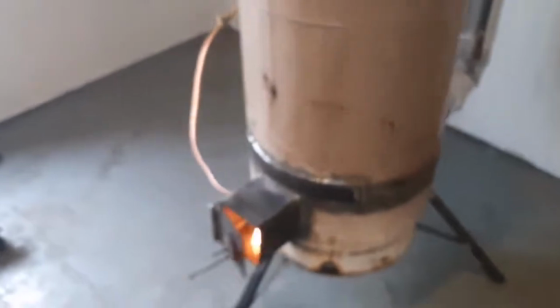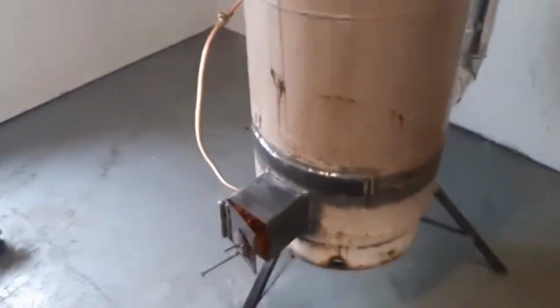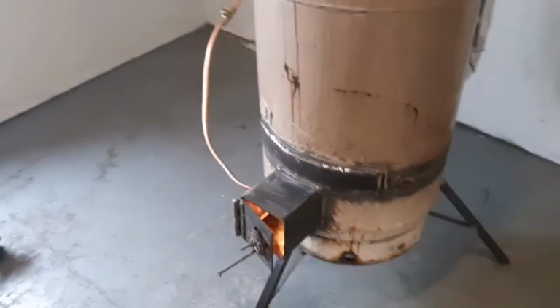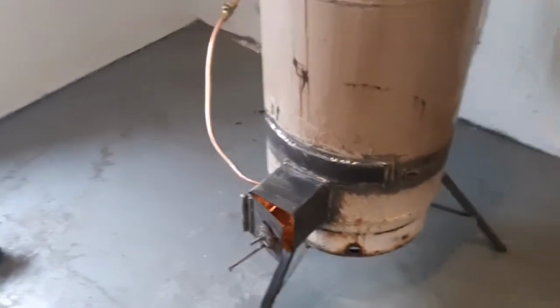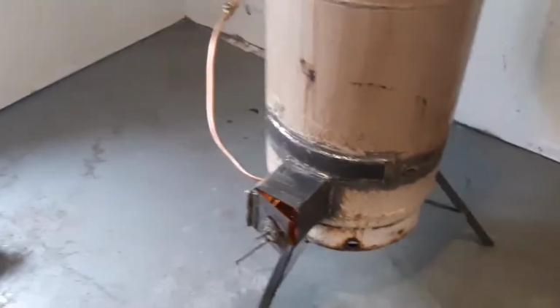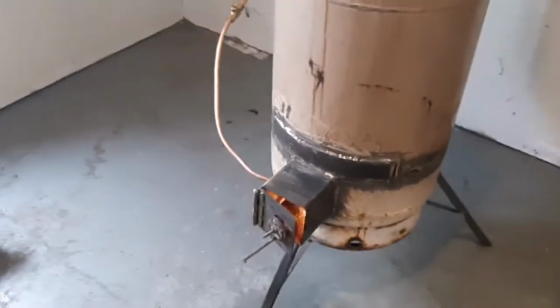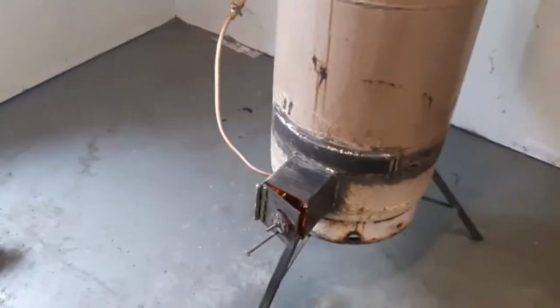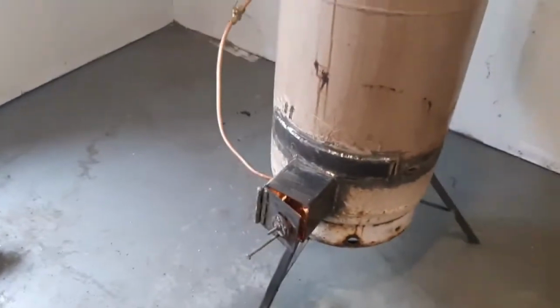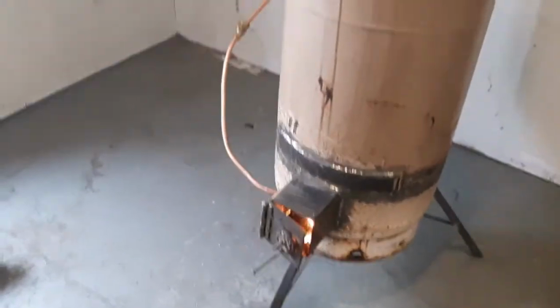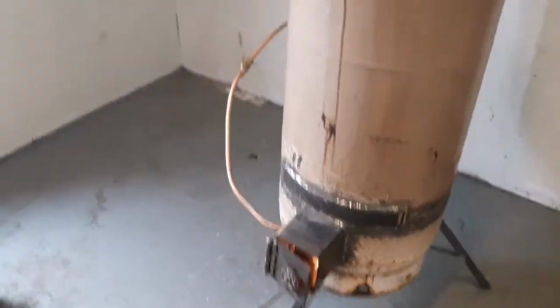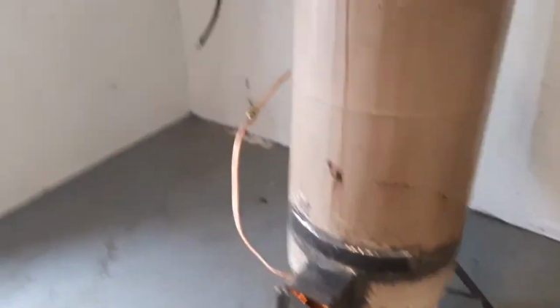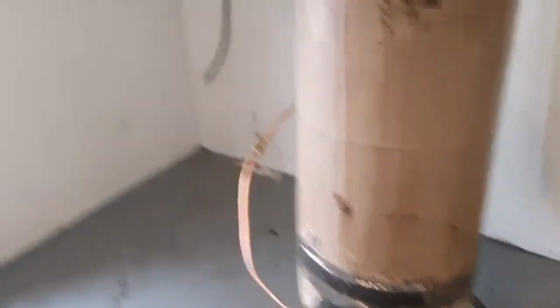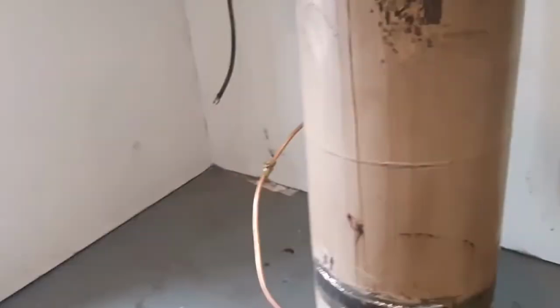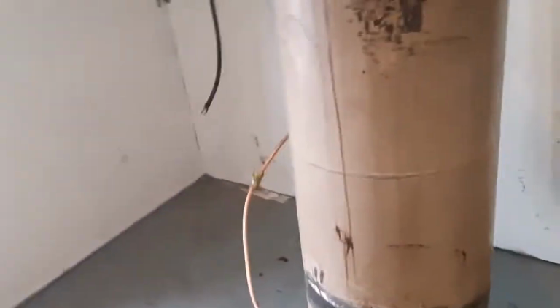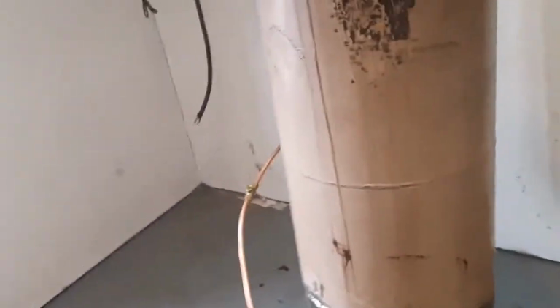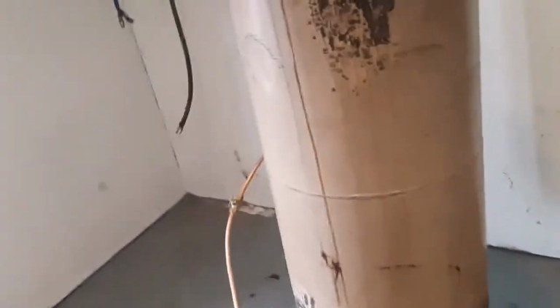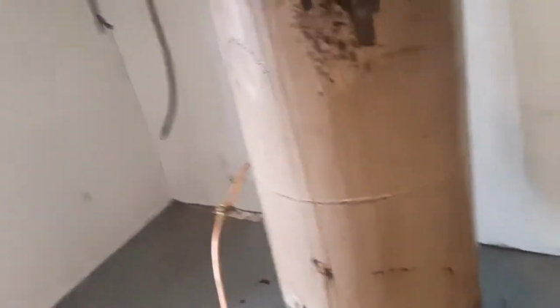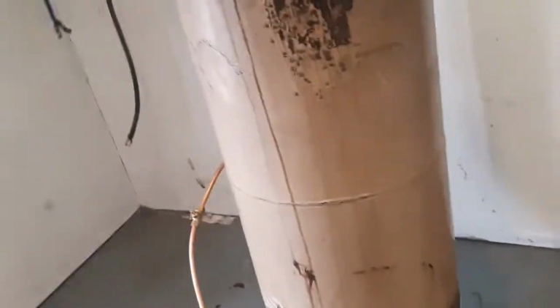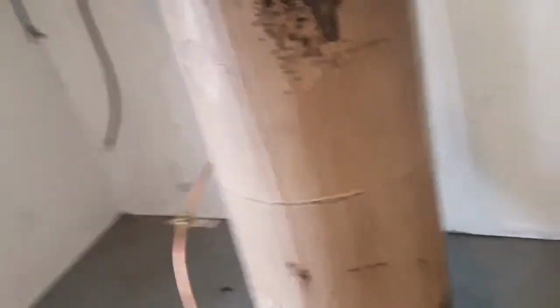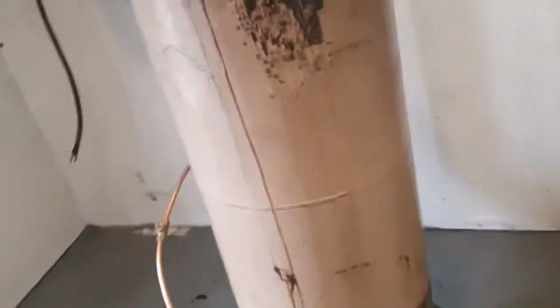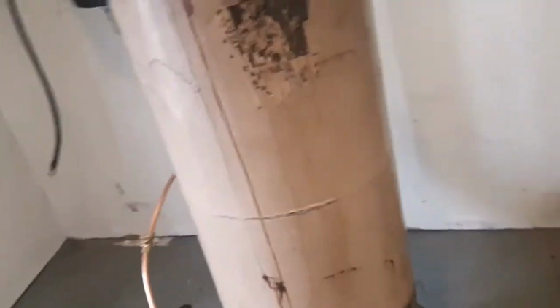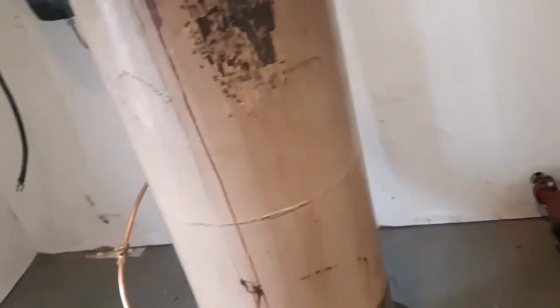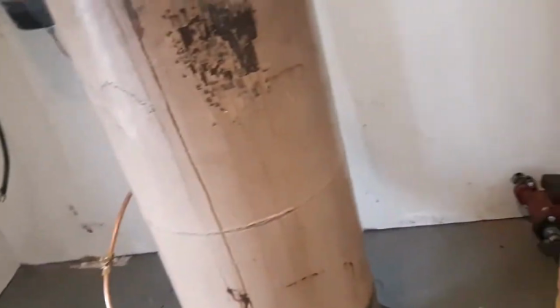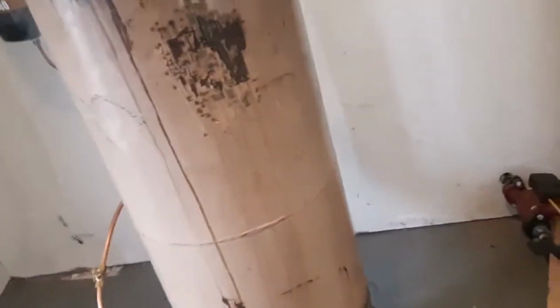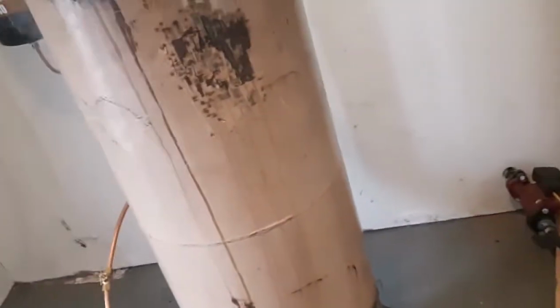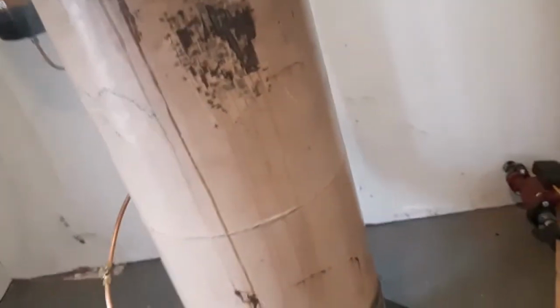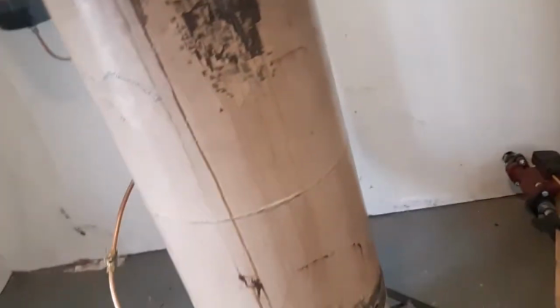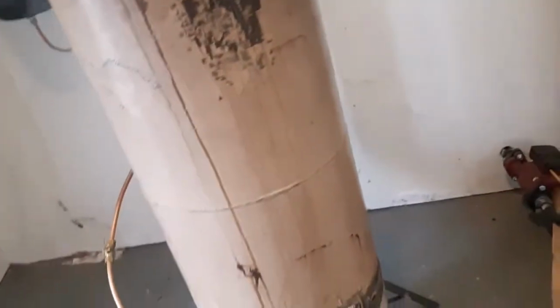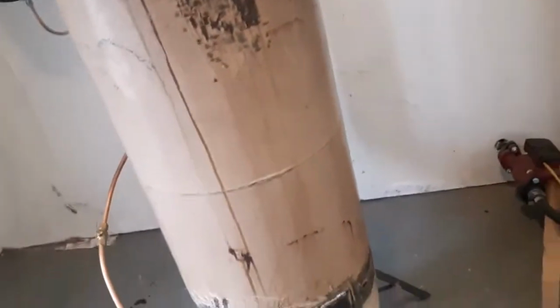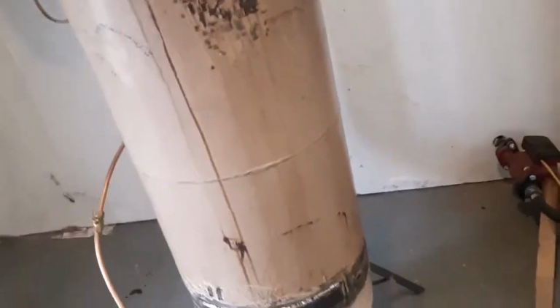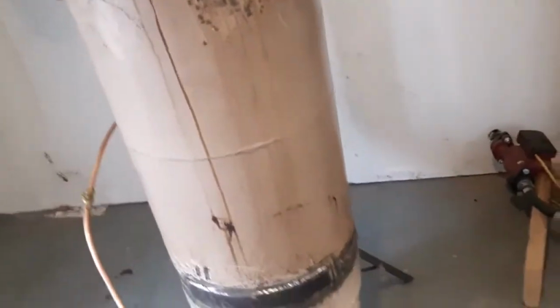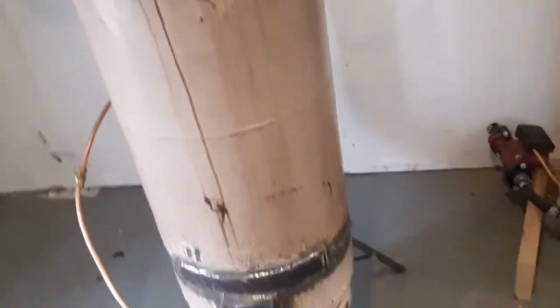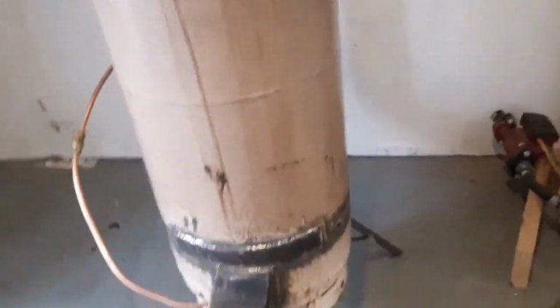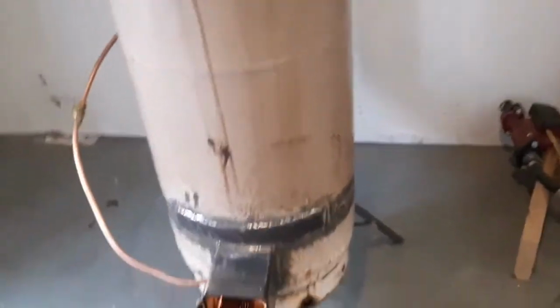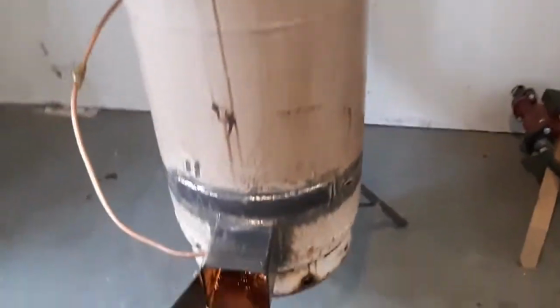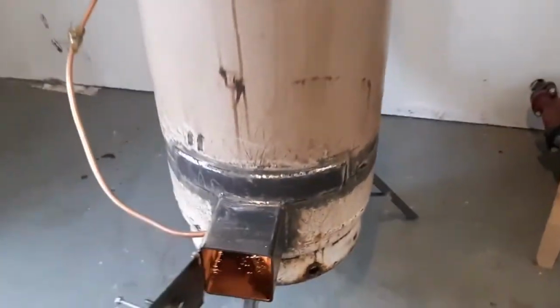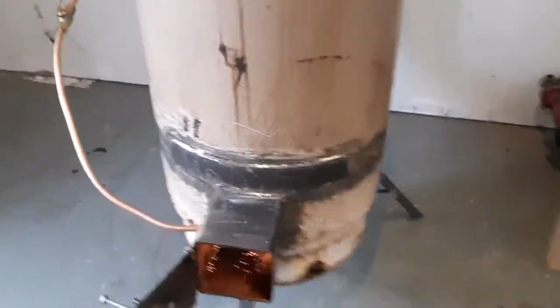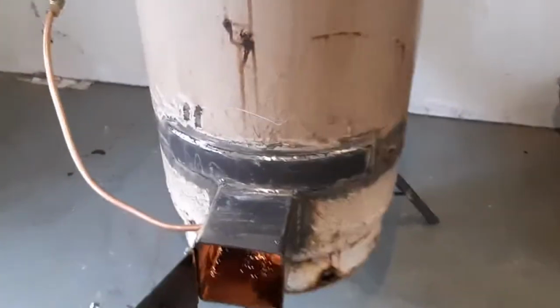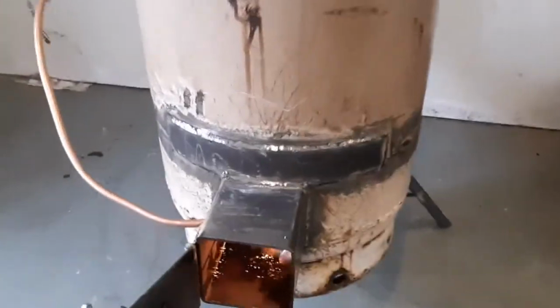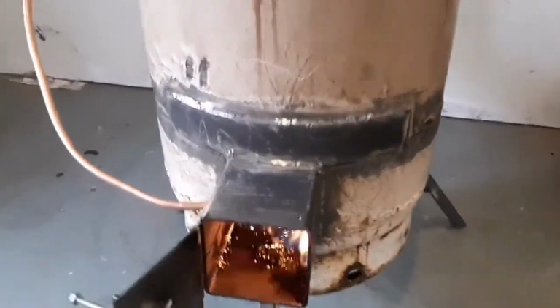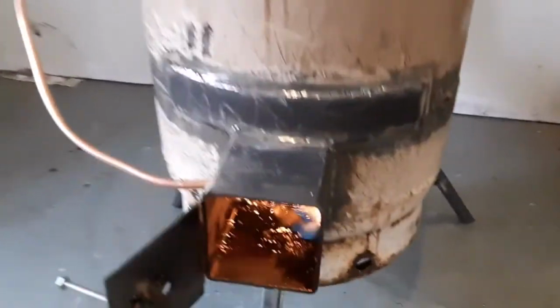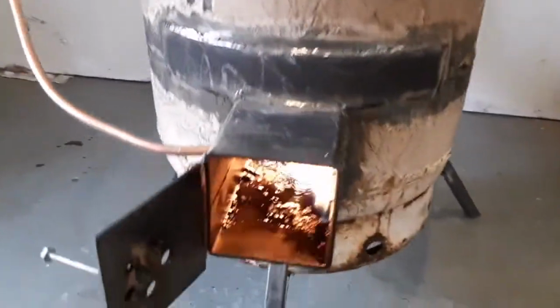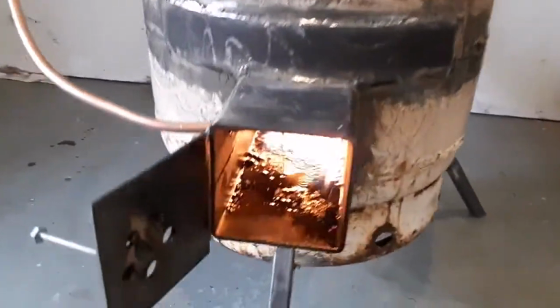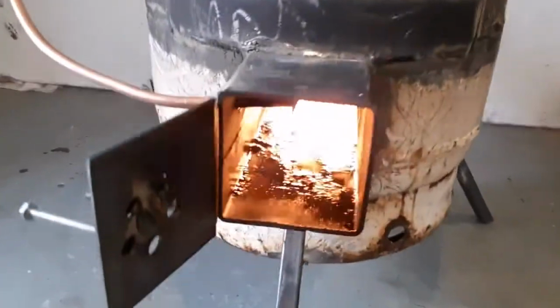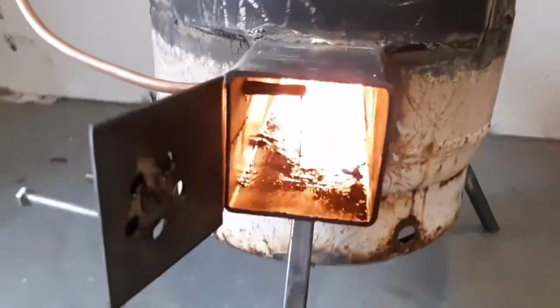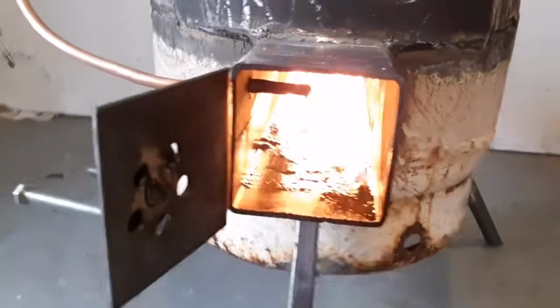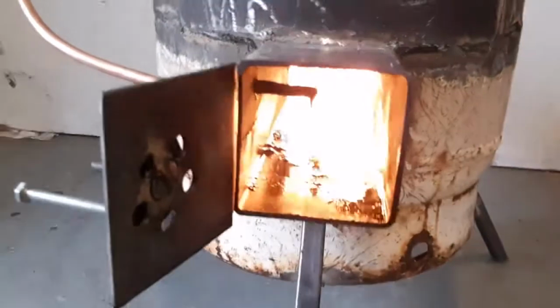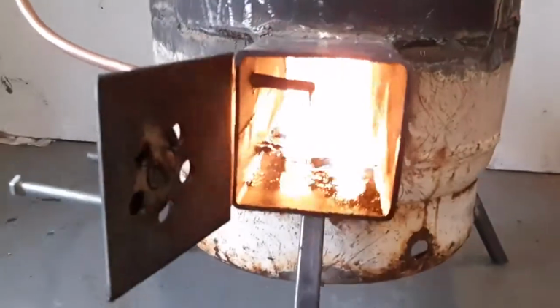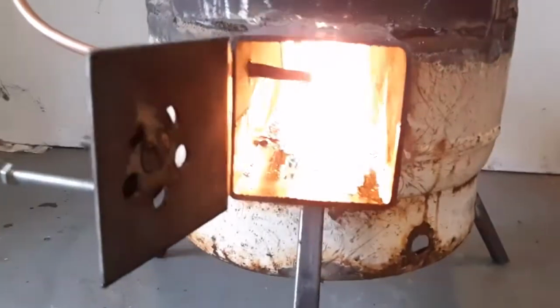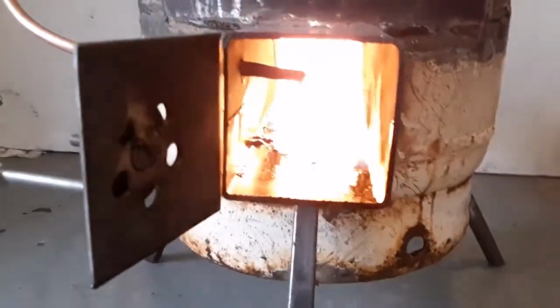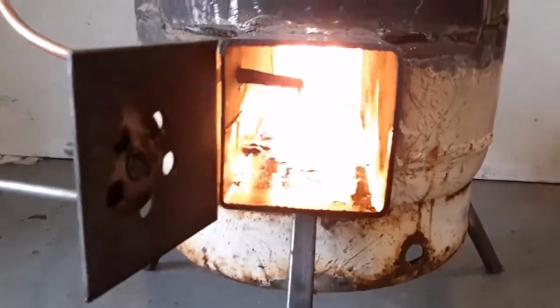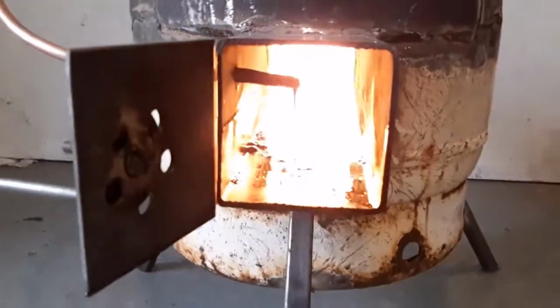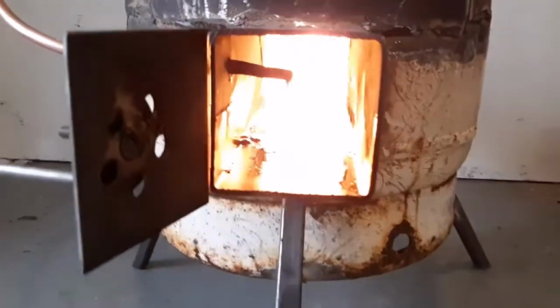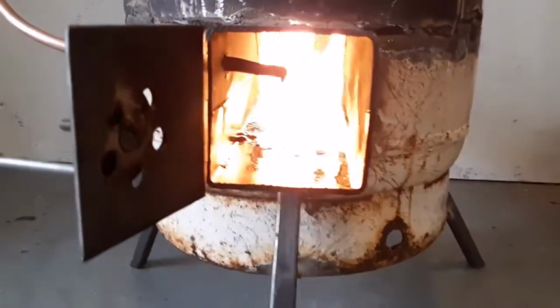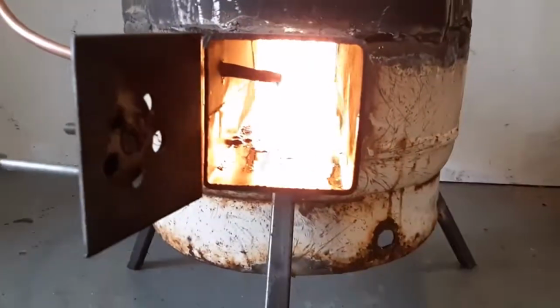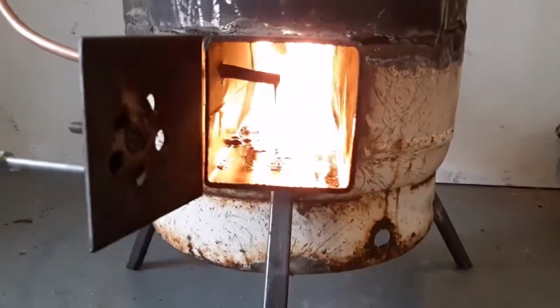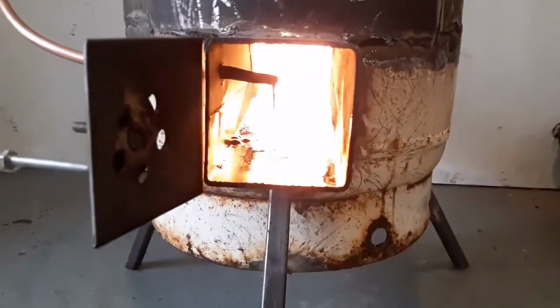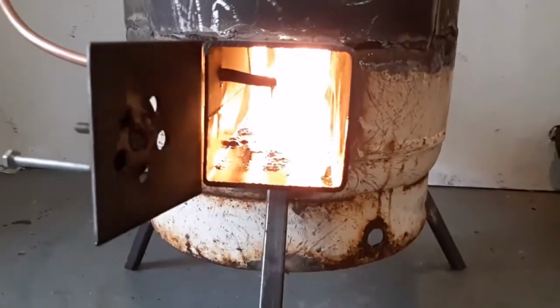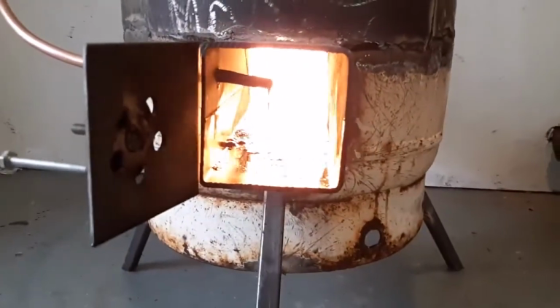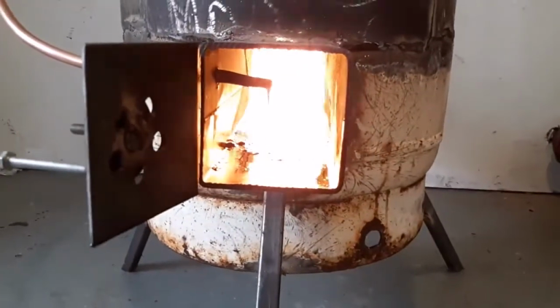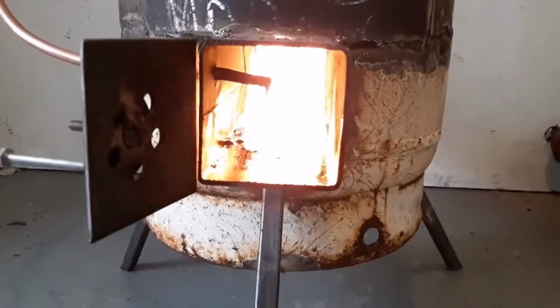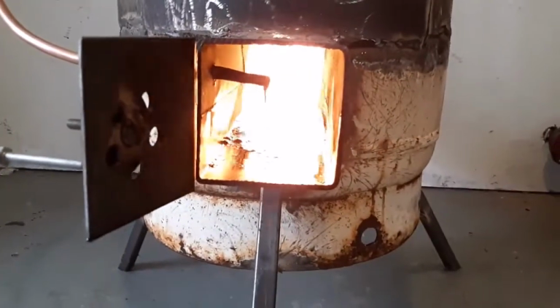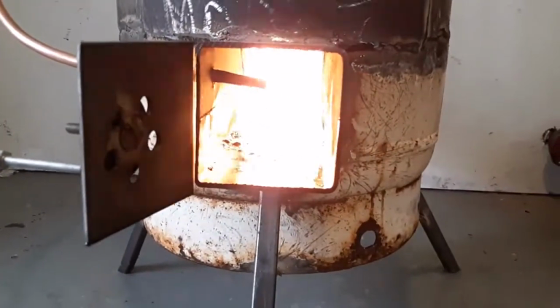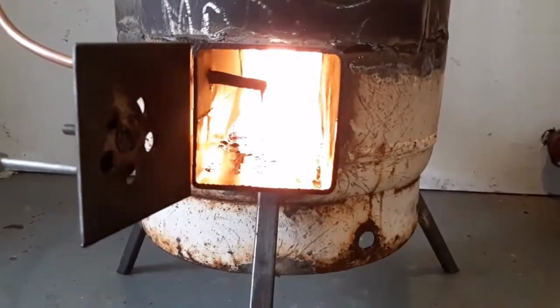I just built this out of an old propane tank and some four-by-four metal square tubing. You can see the oil burning there quite nicely.